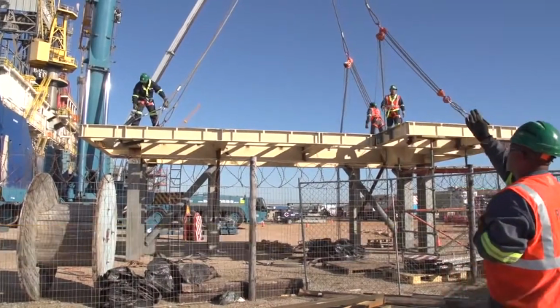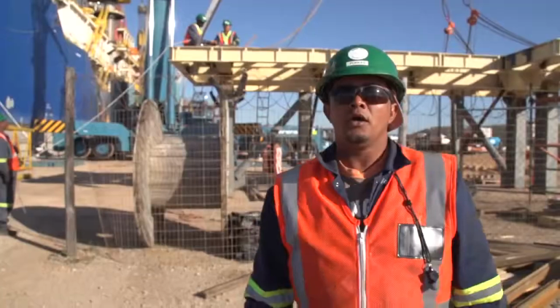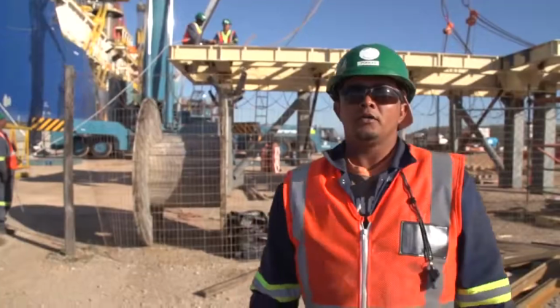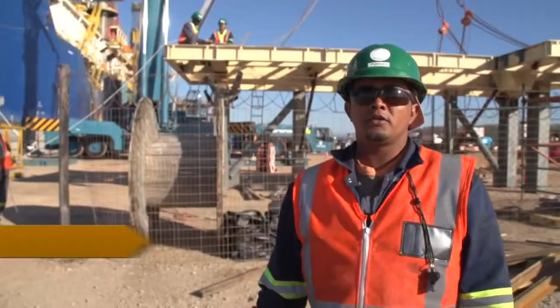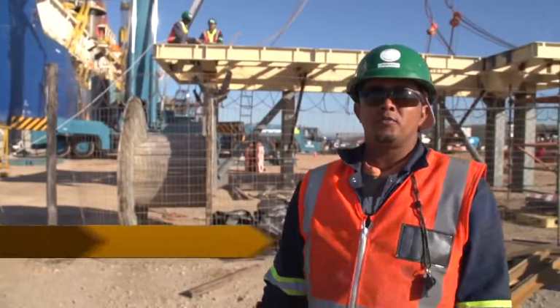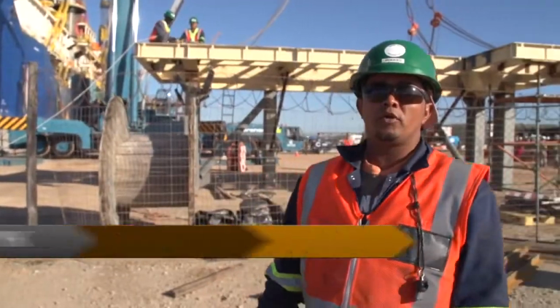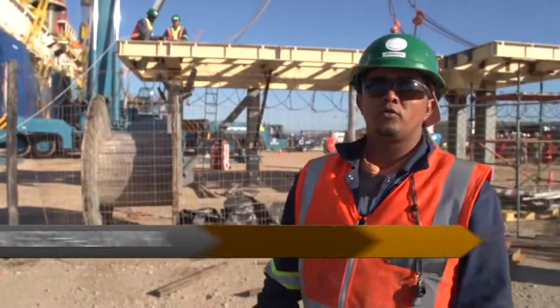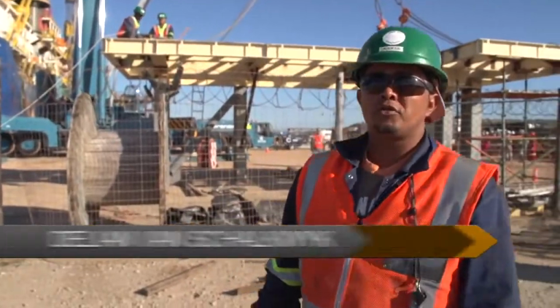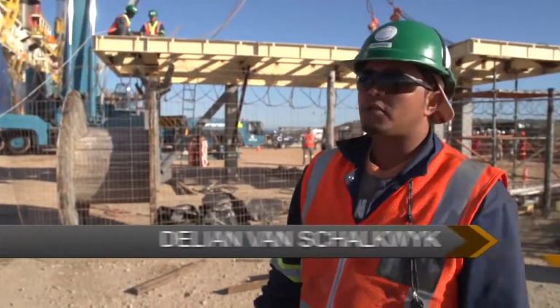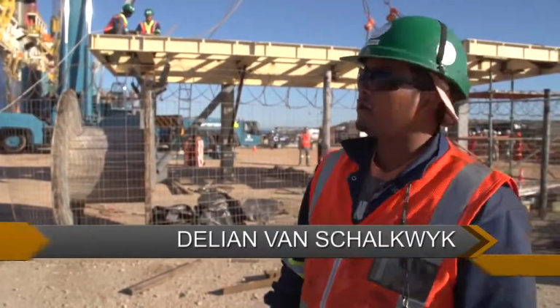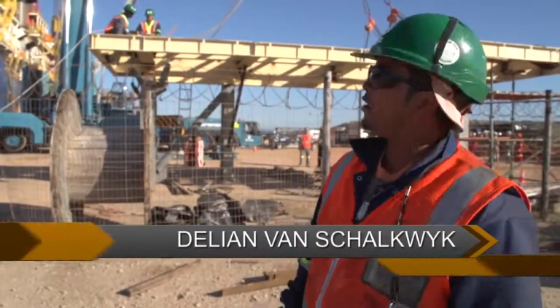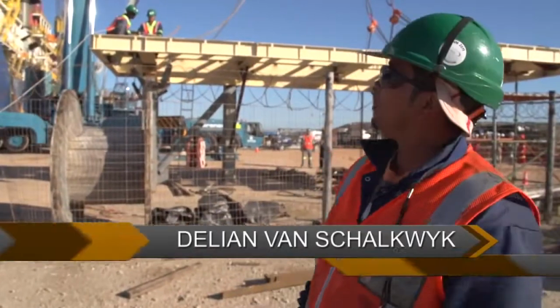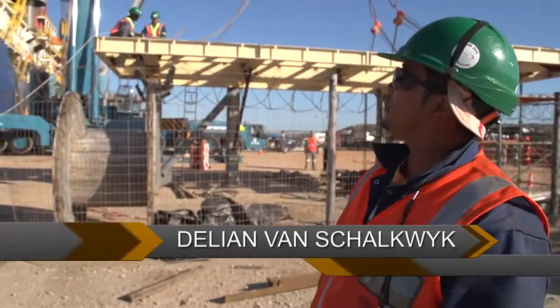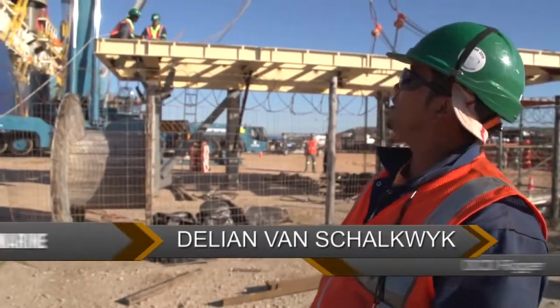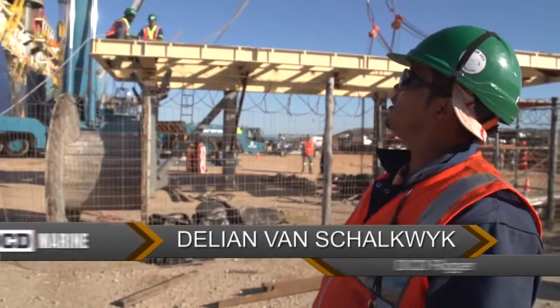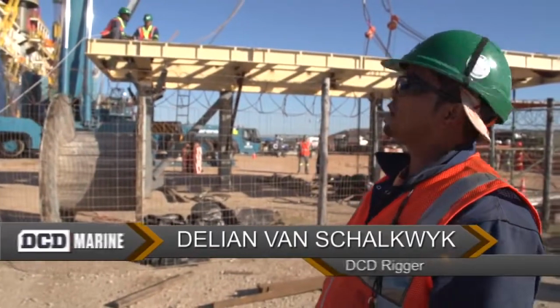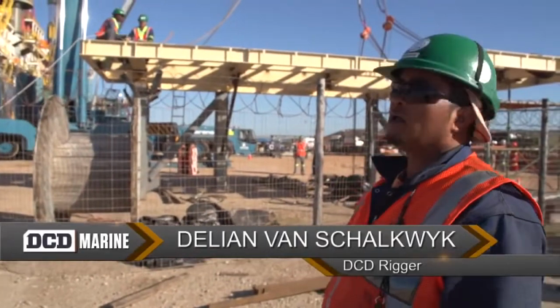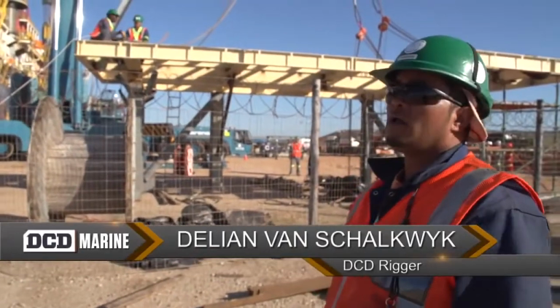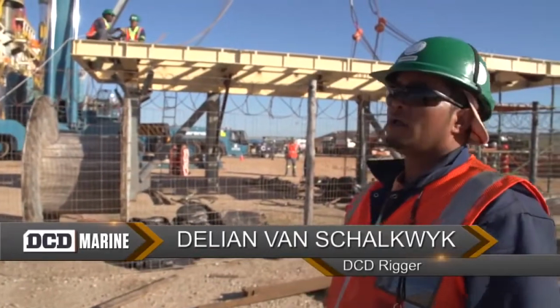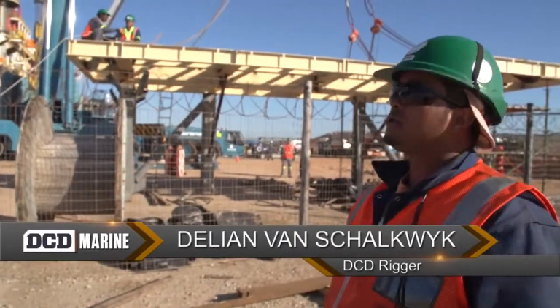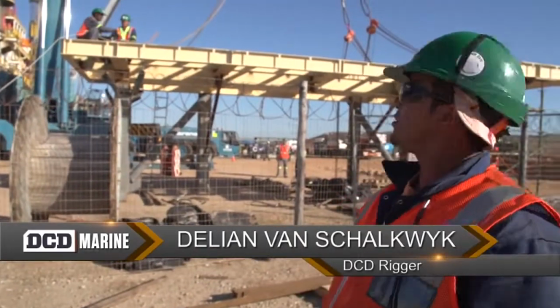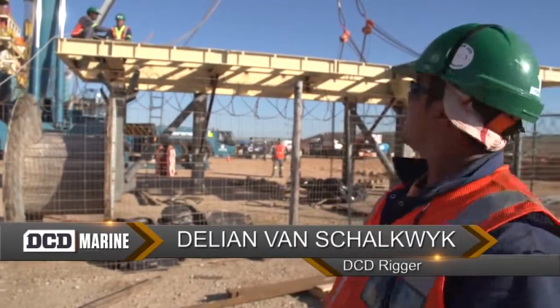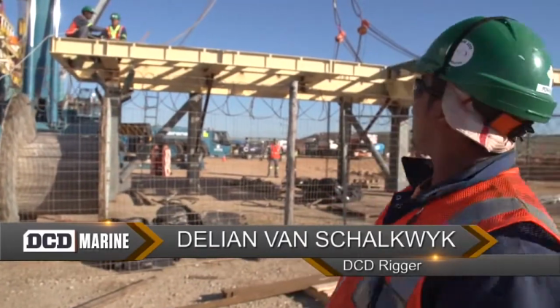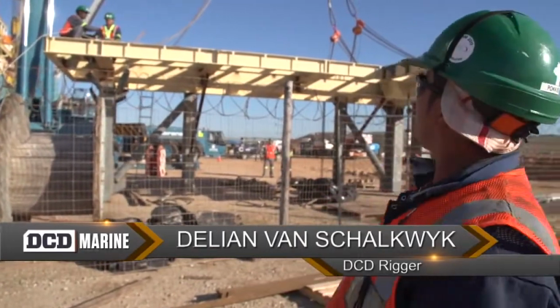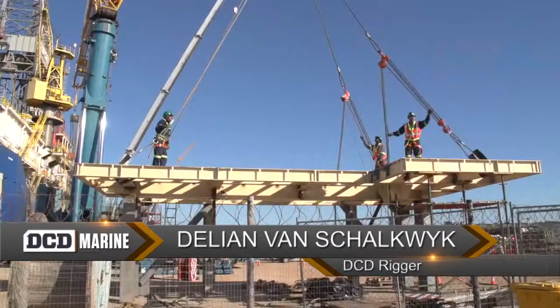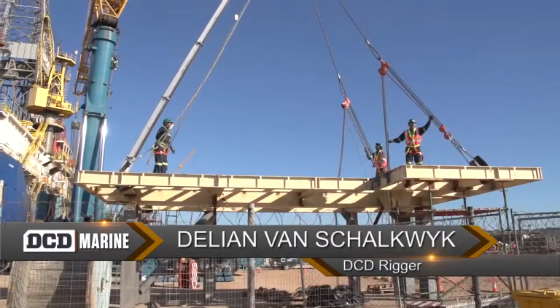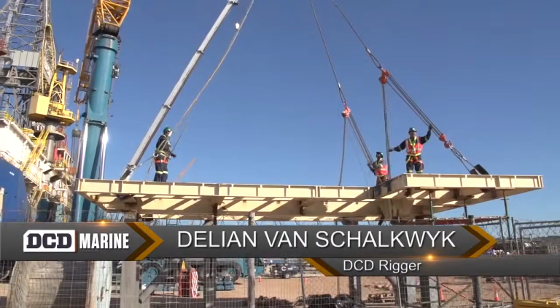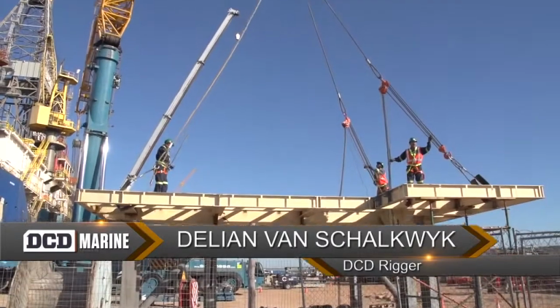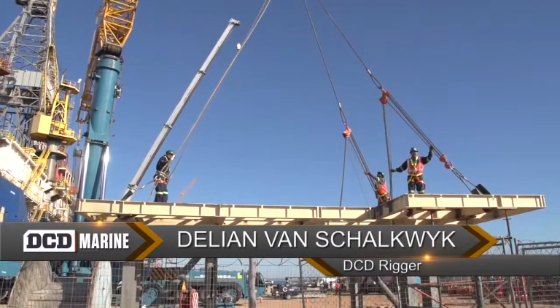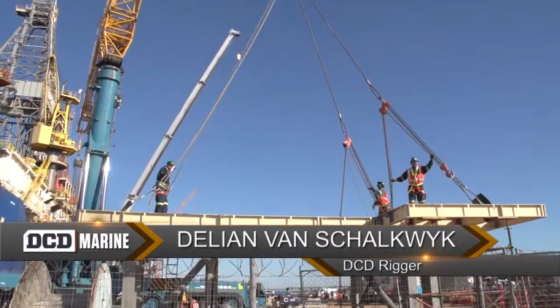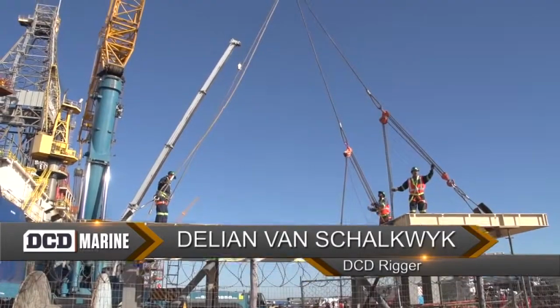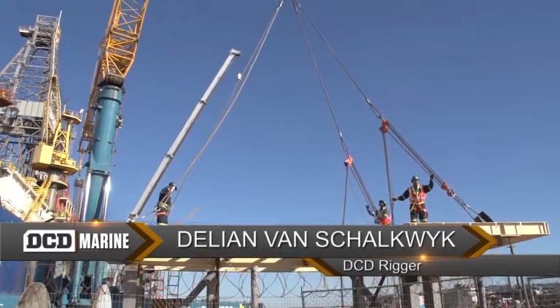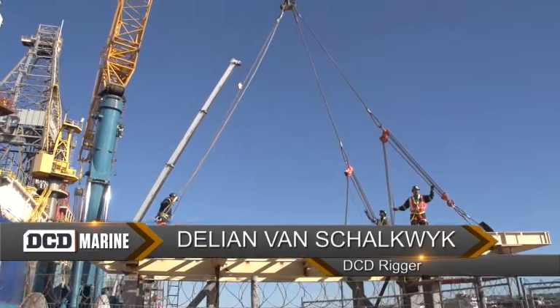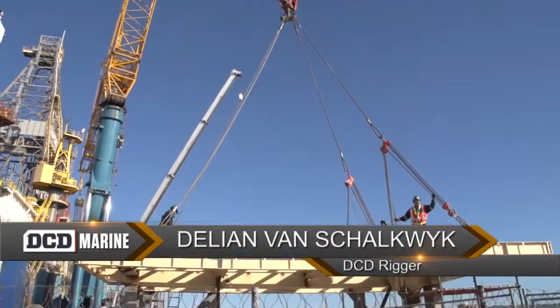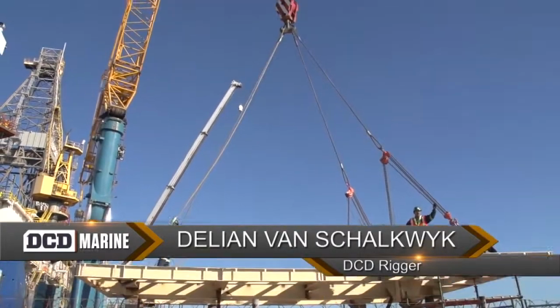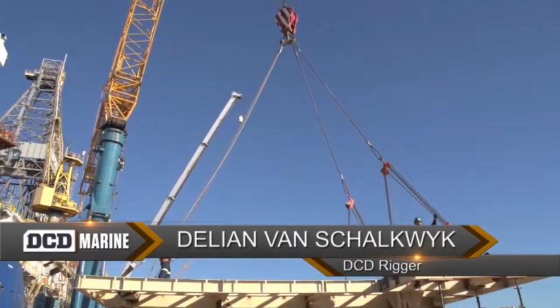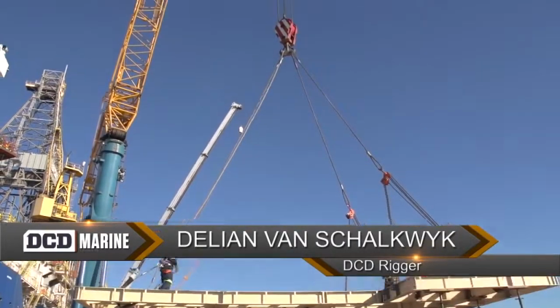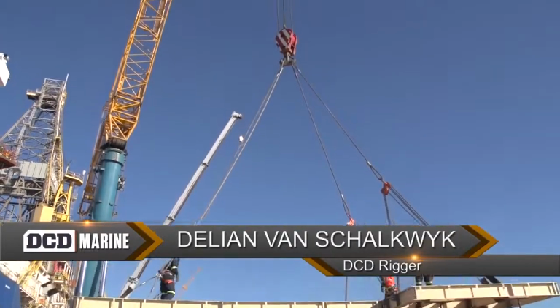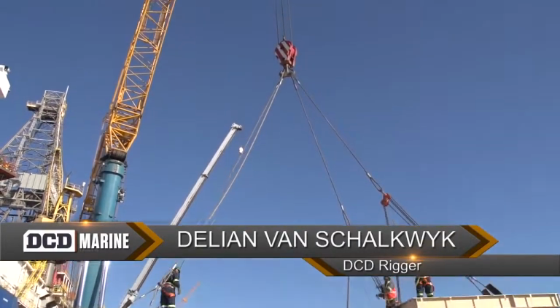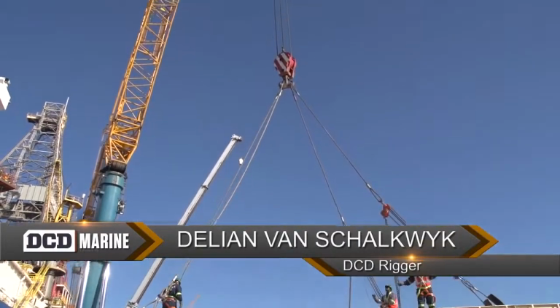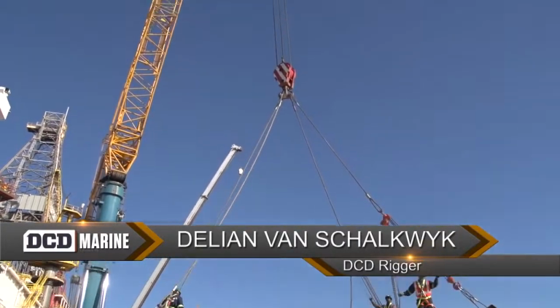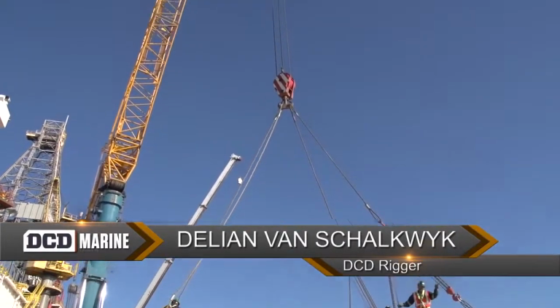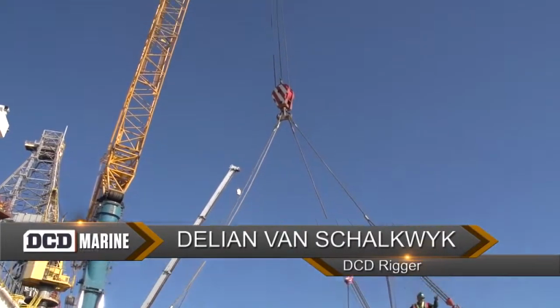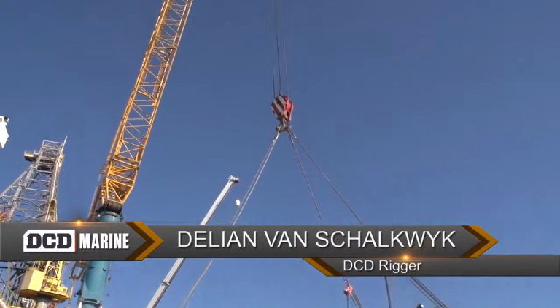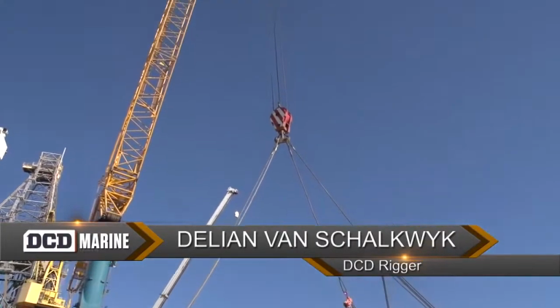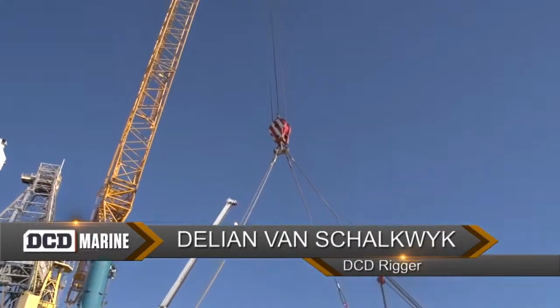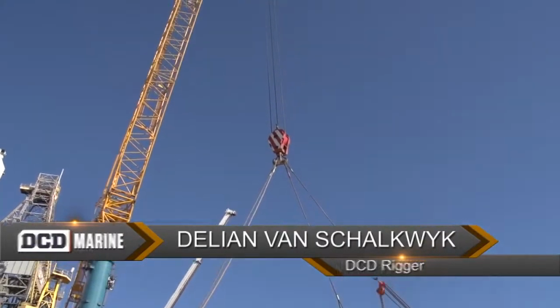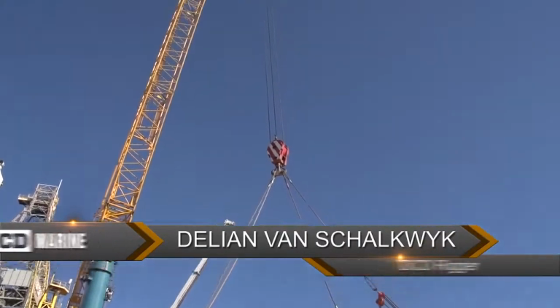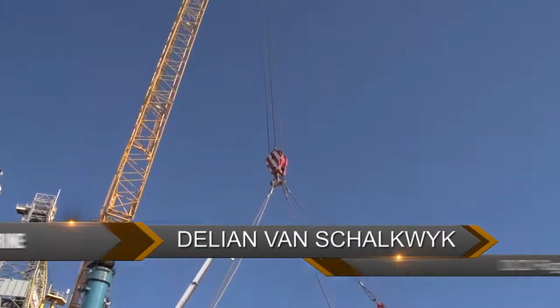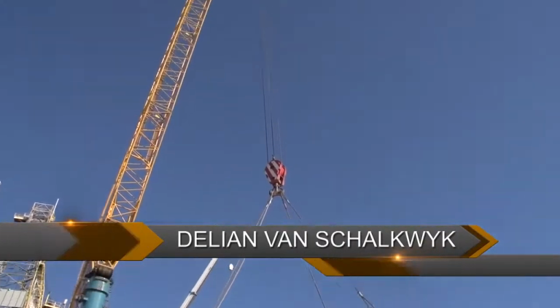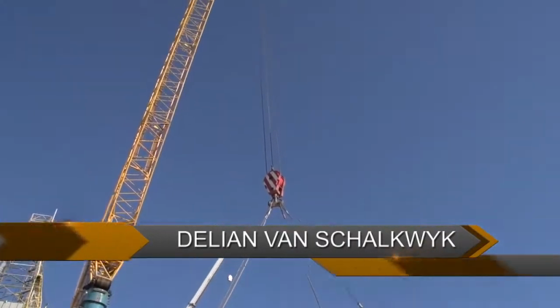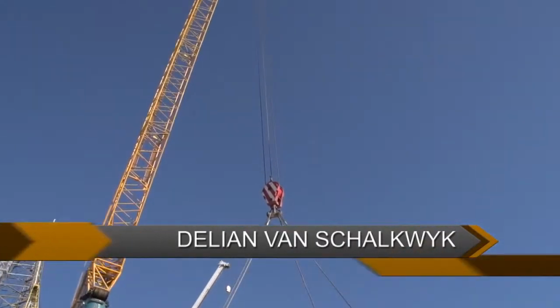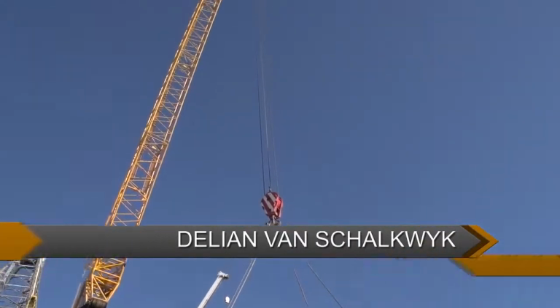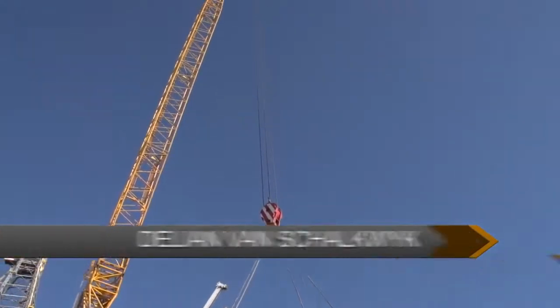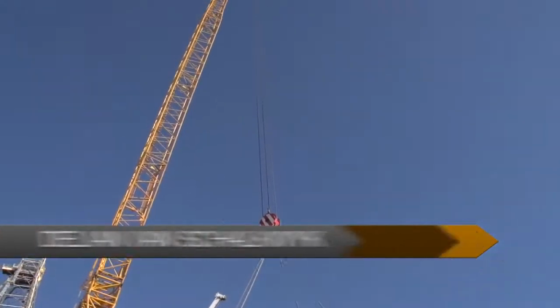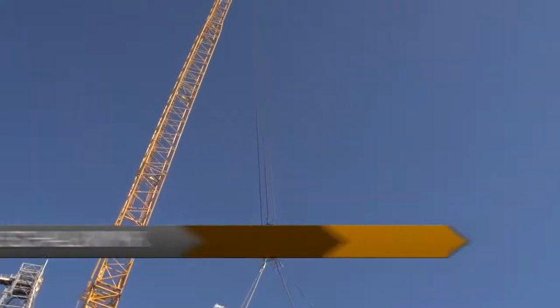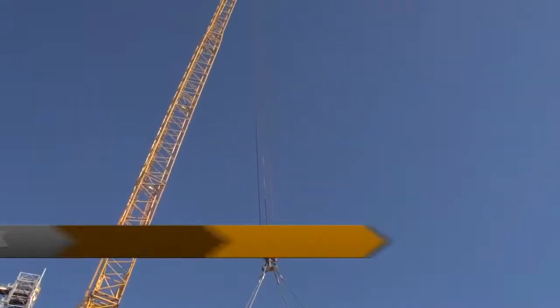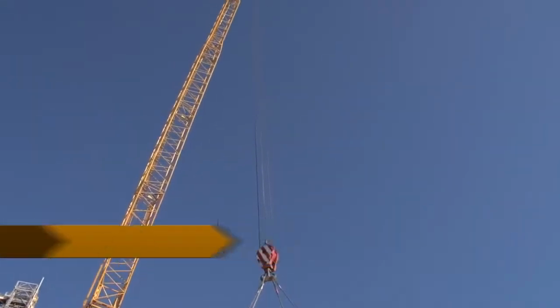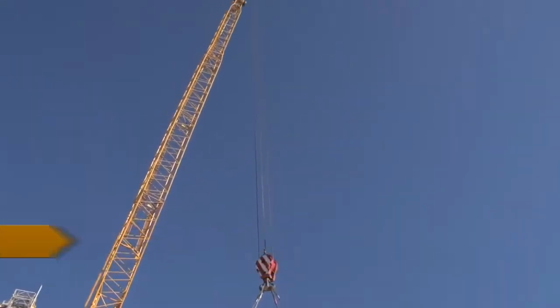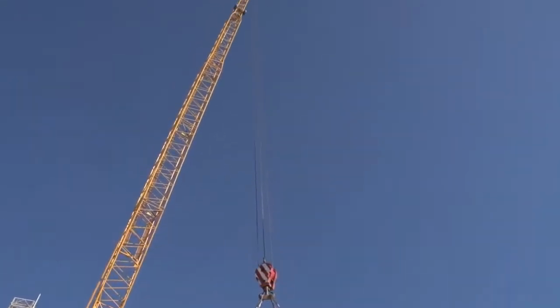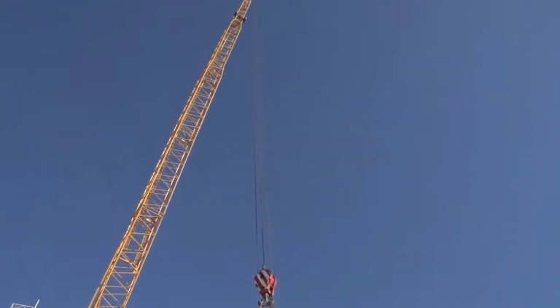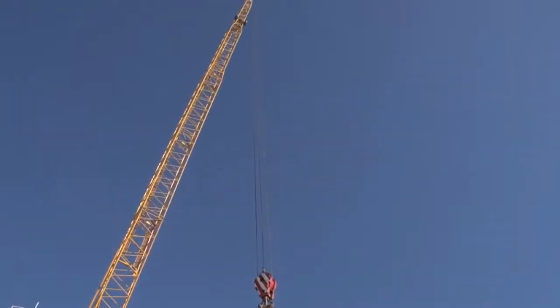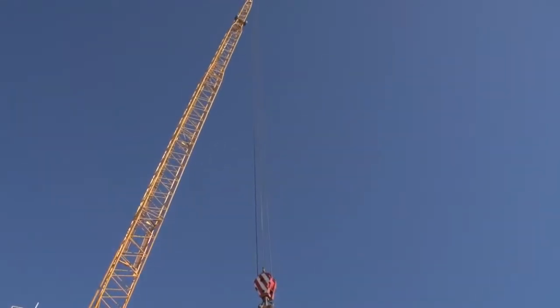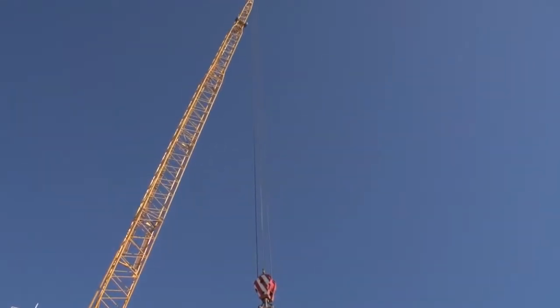This morning we started early. This is the structure we're going to send right over the ship to the starboard side.